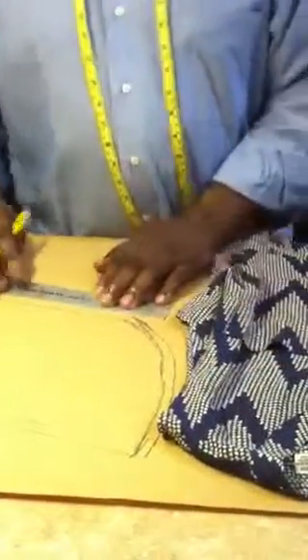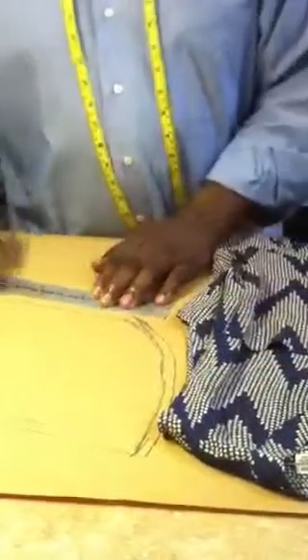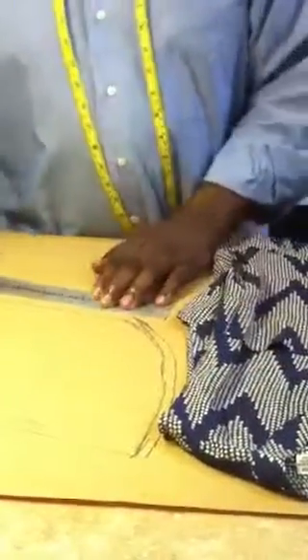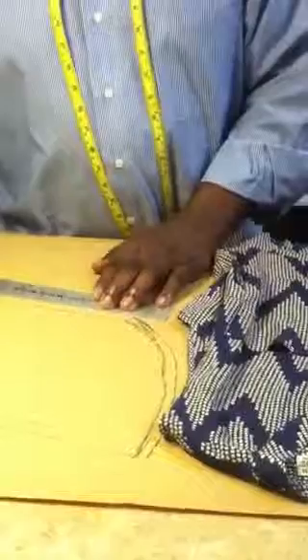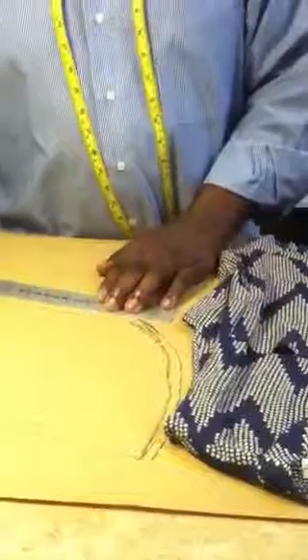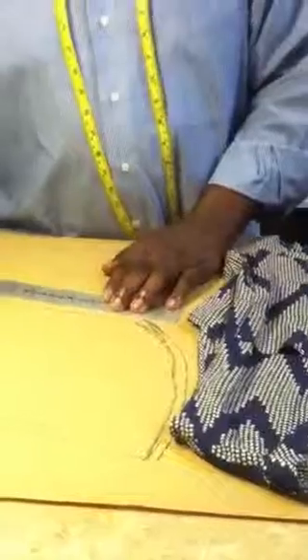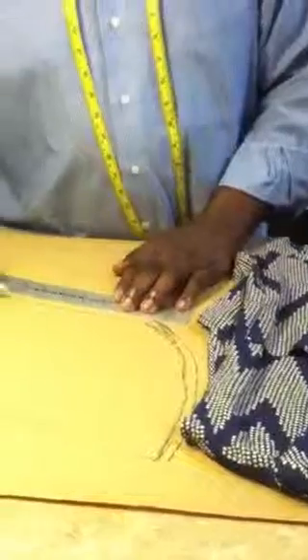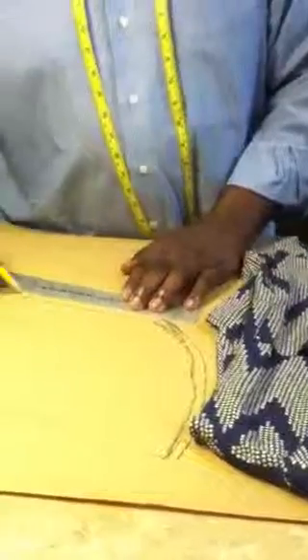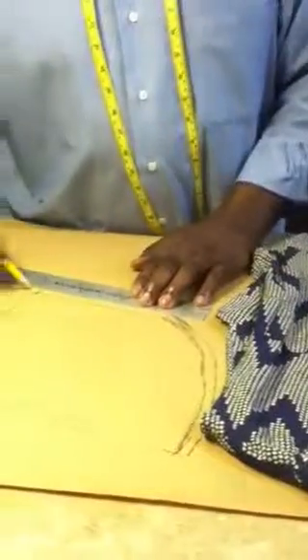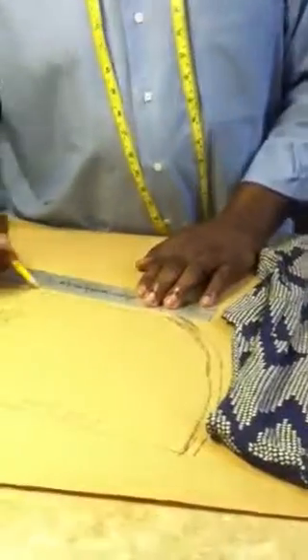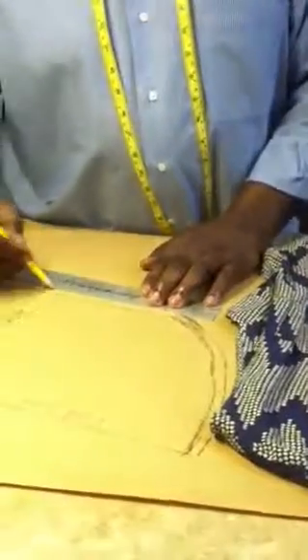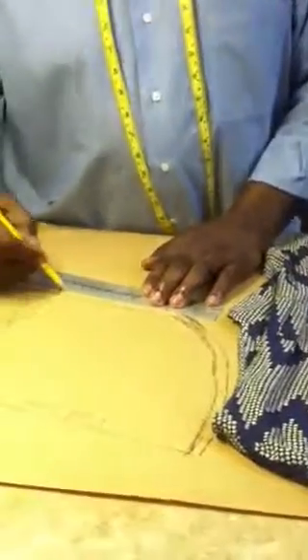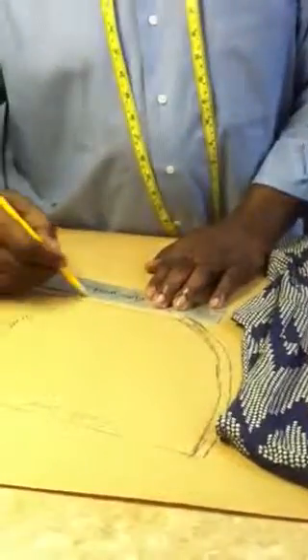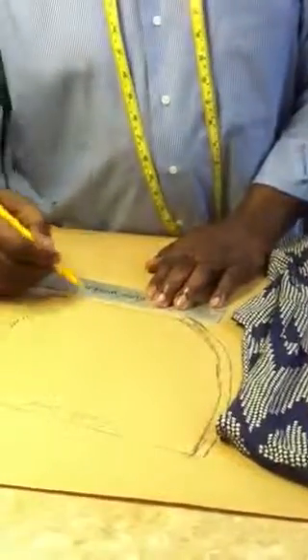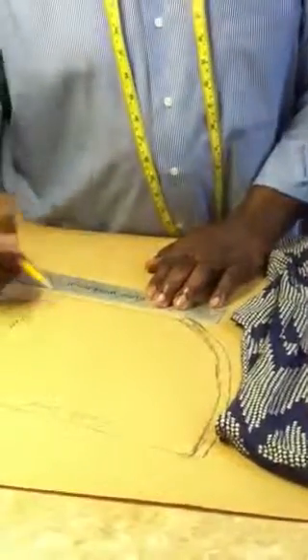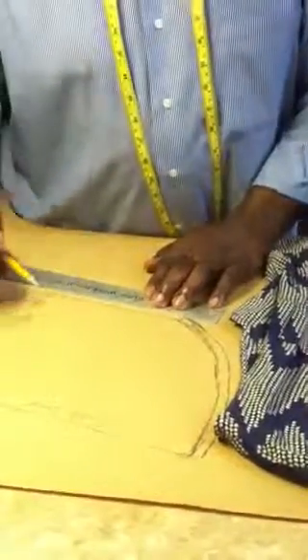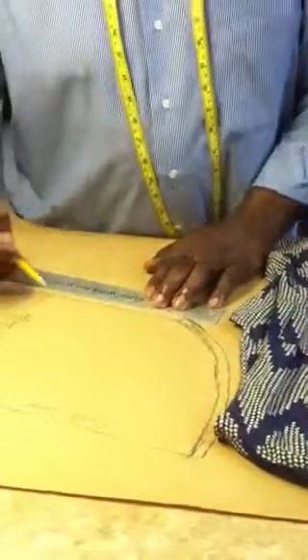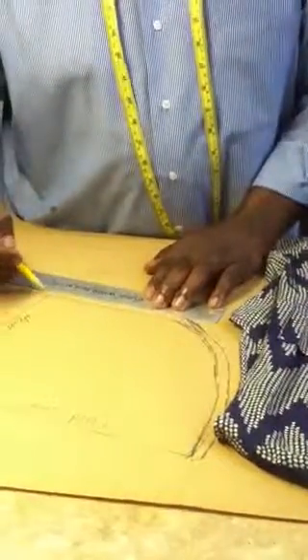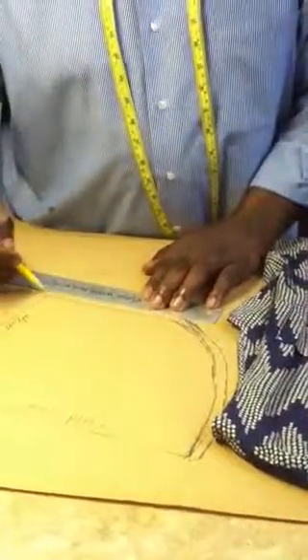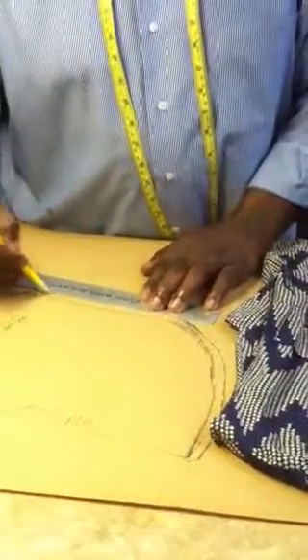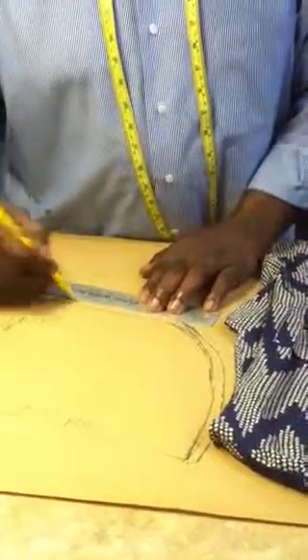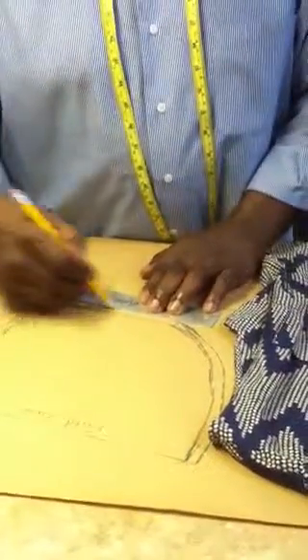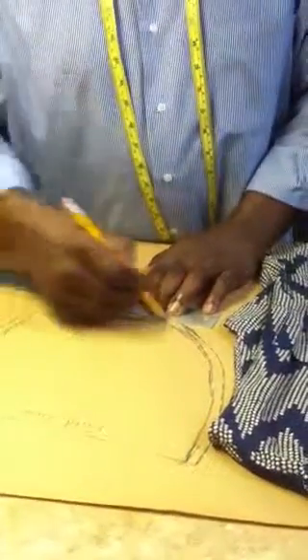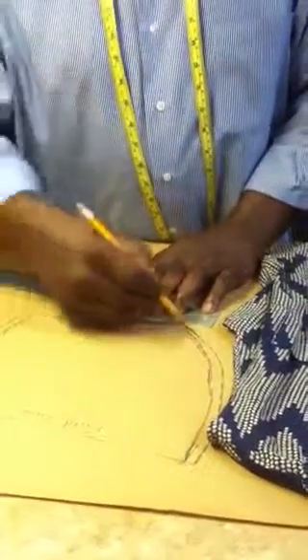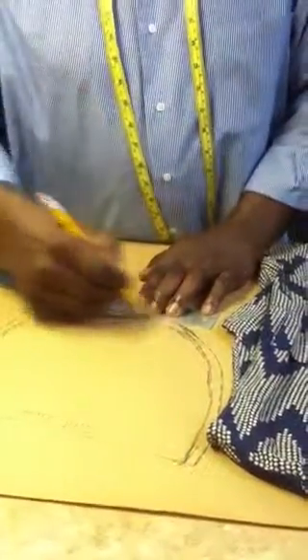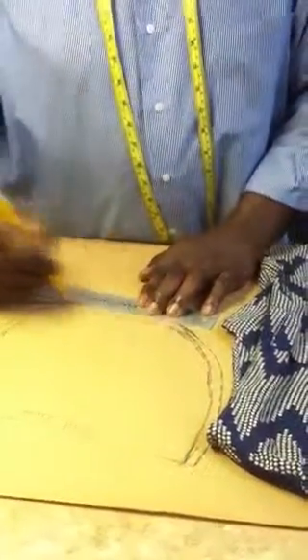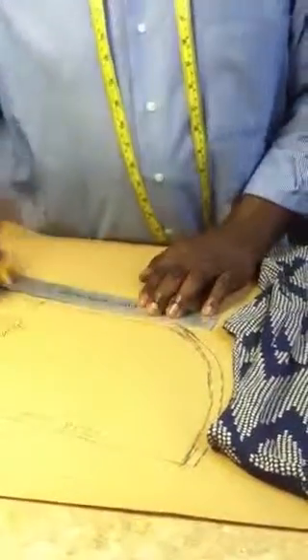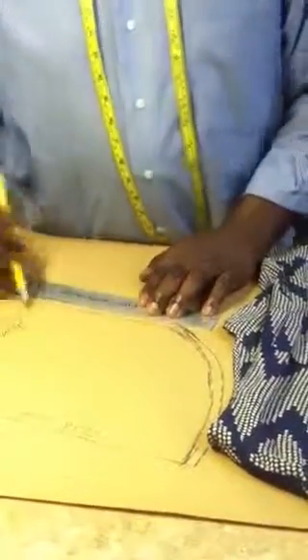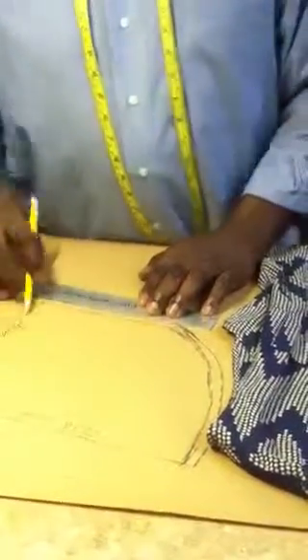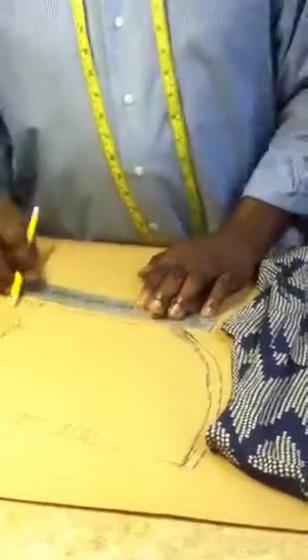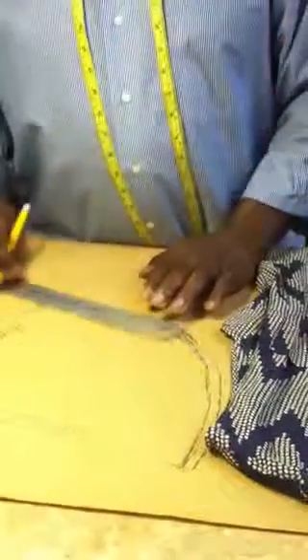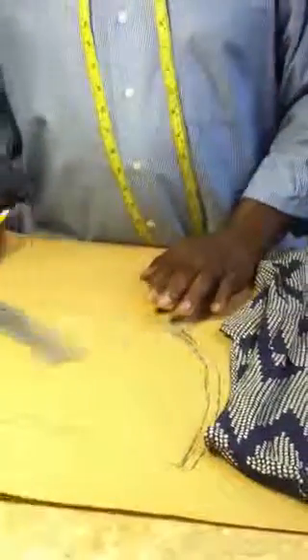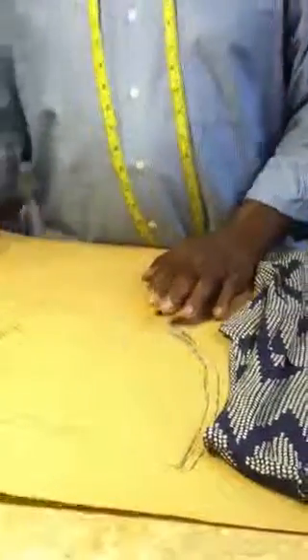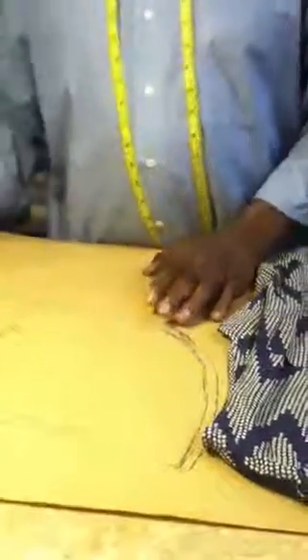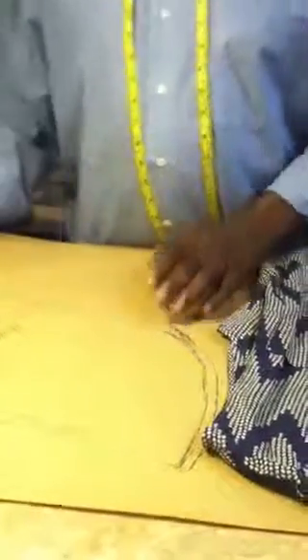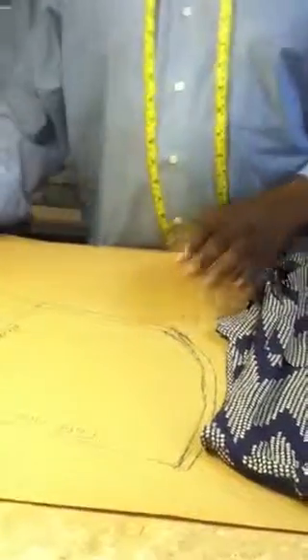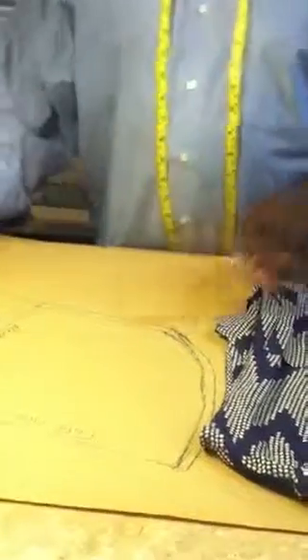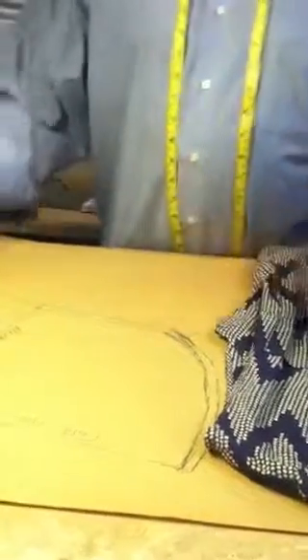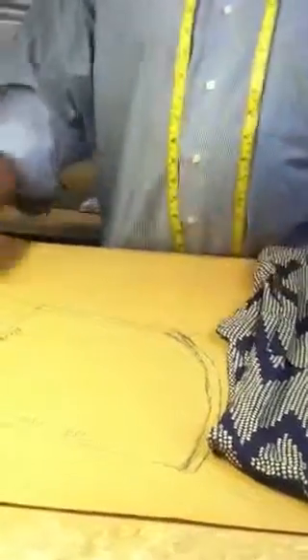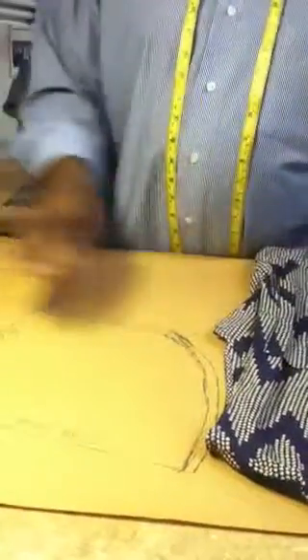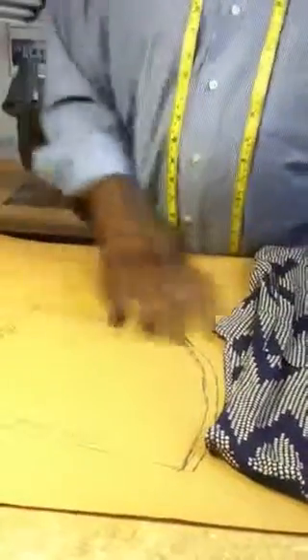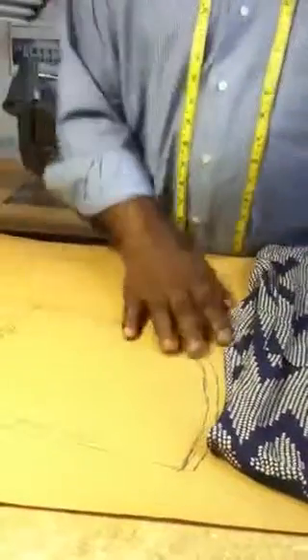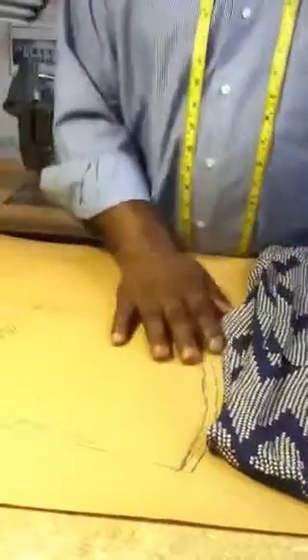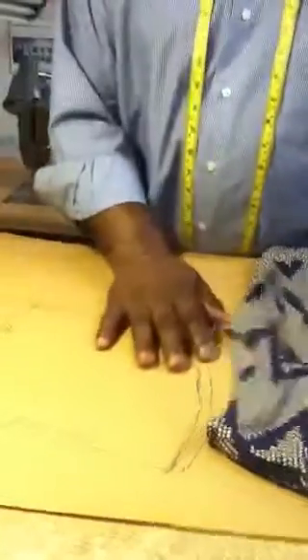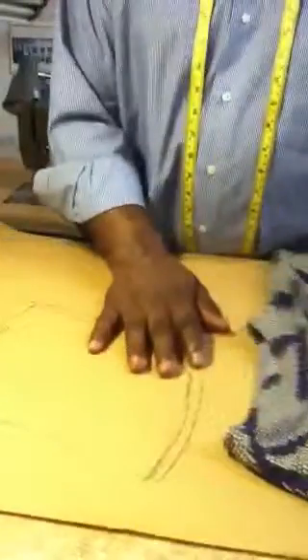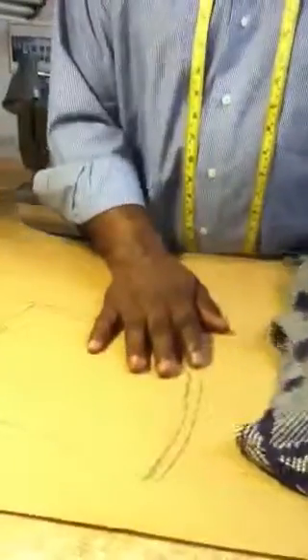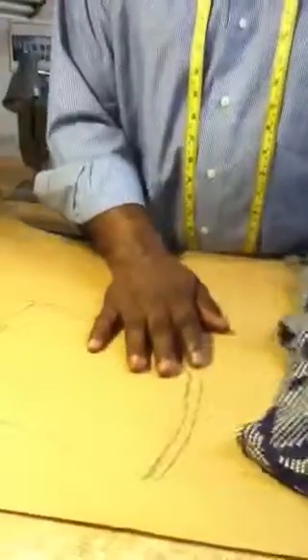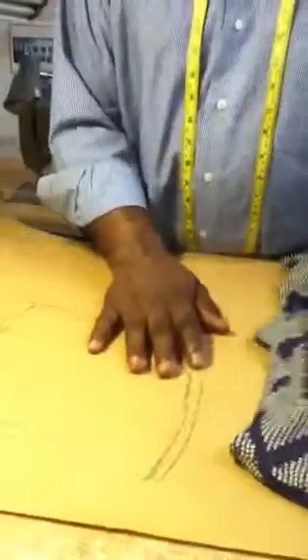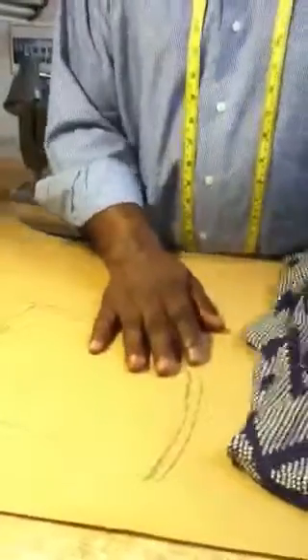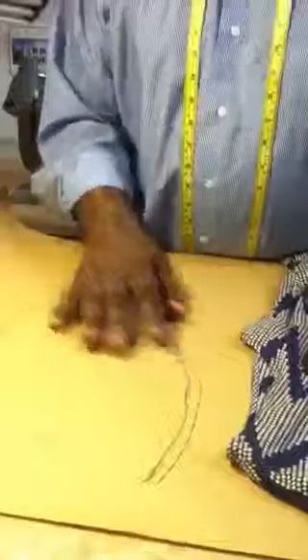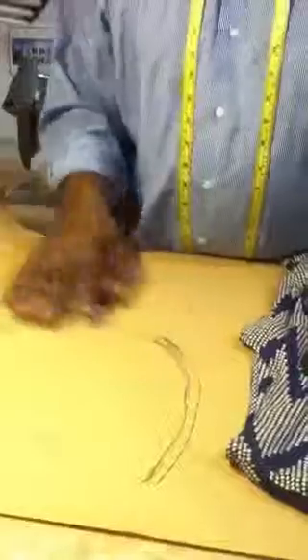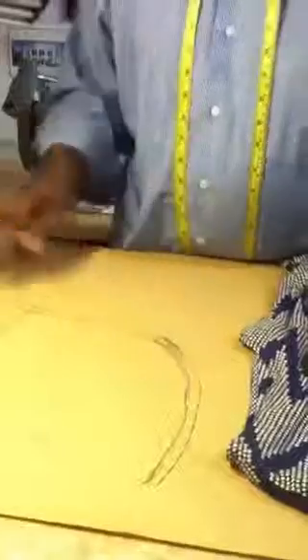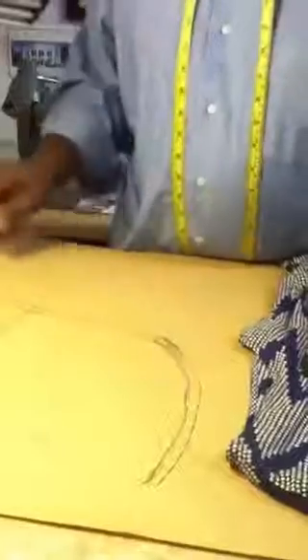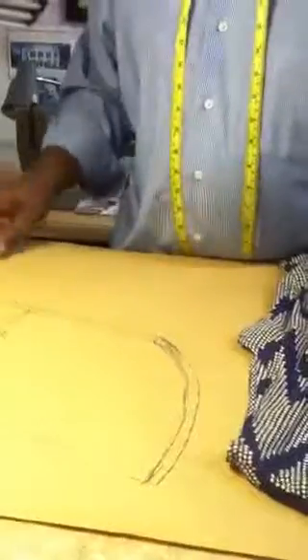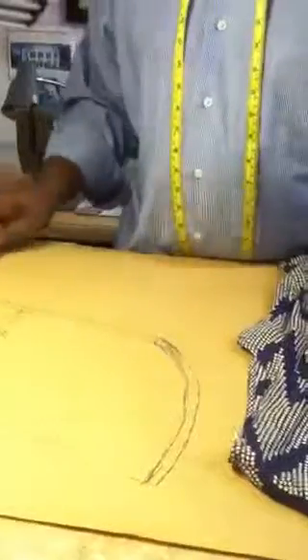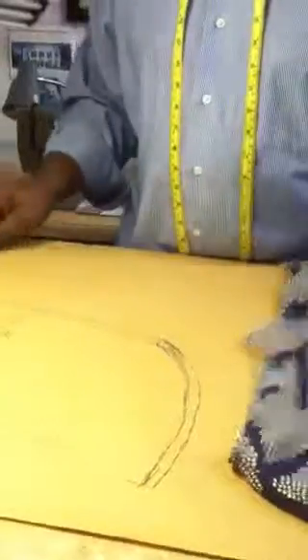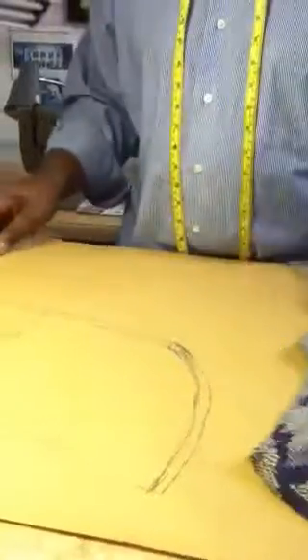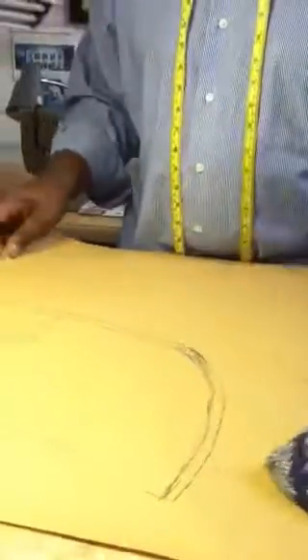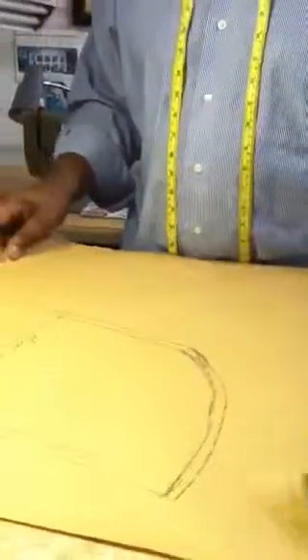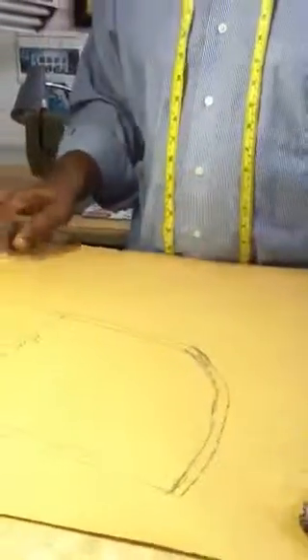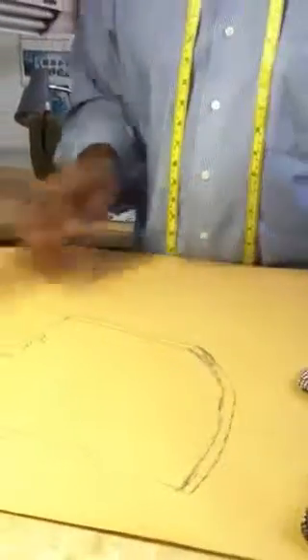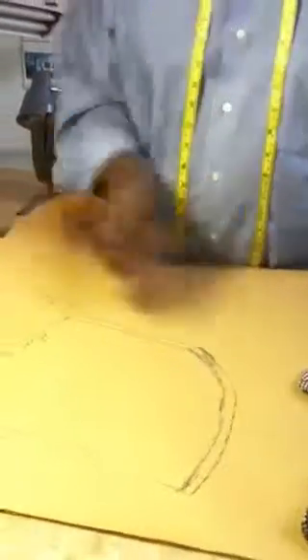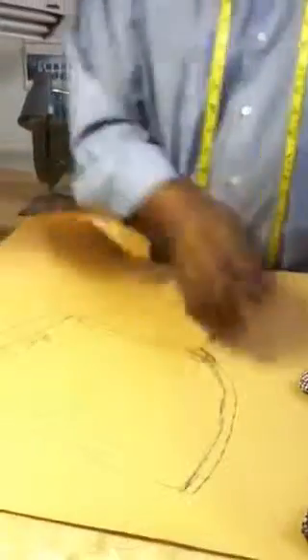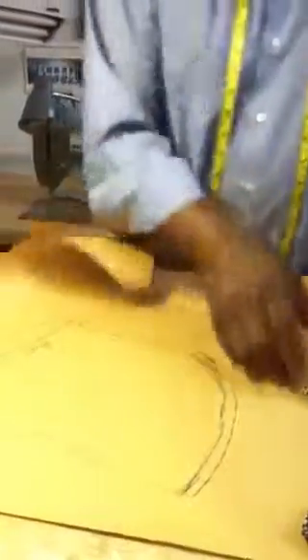Then we need another half inch for your sewing seam — same thing here, this is for your sewing allowance. And now we have a sleeve; I am about to cut it out.